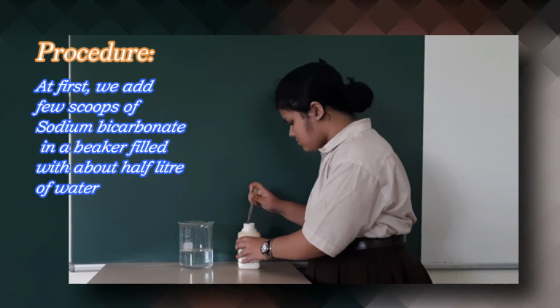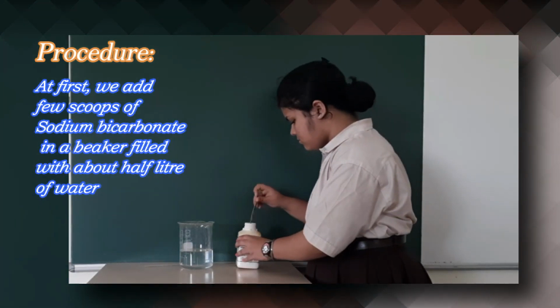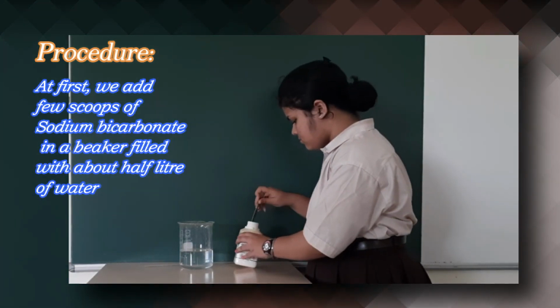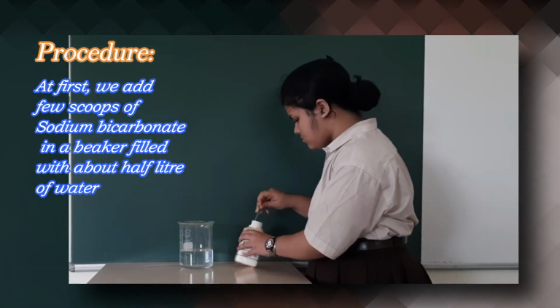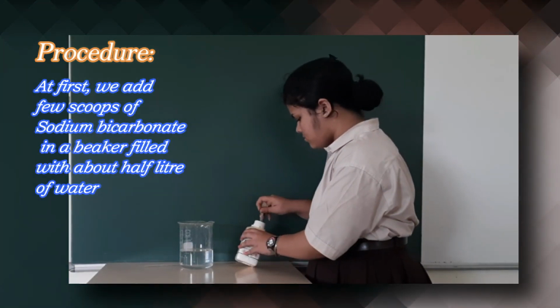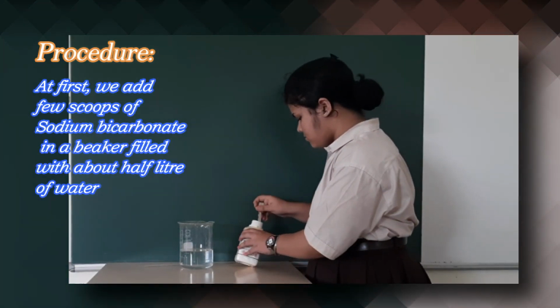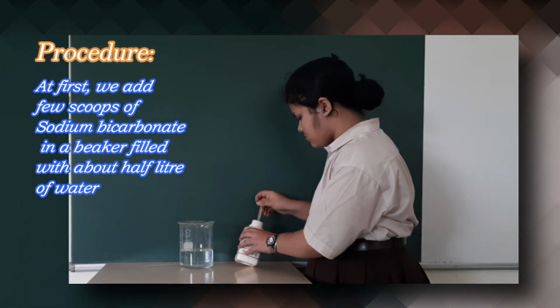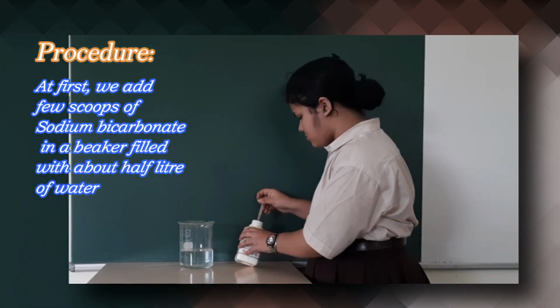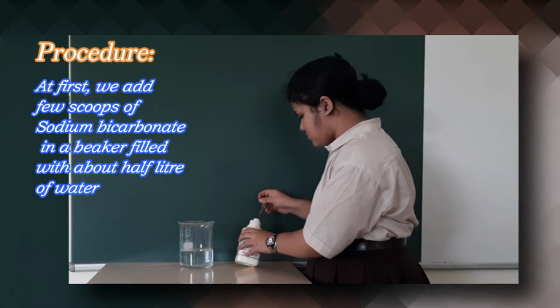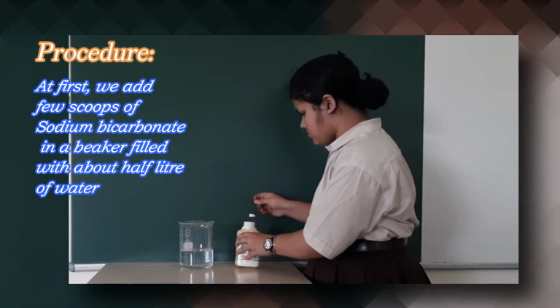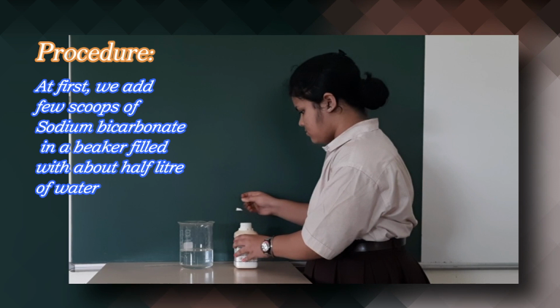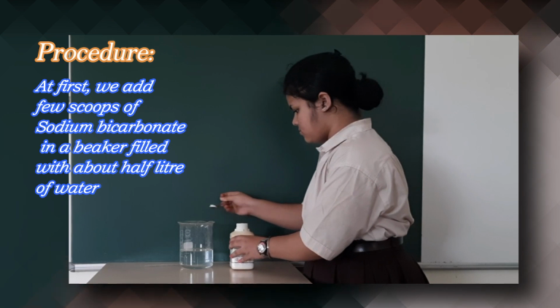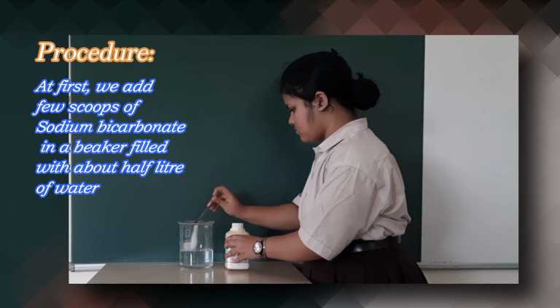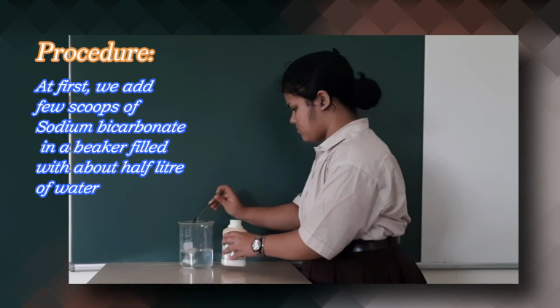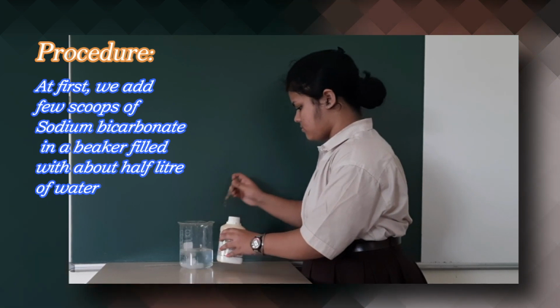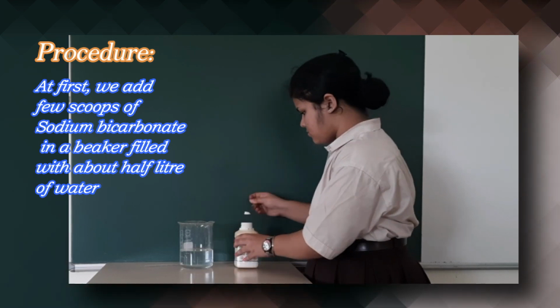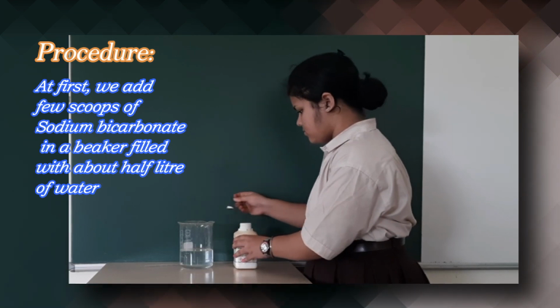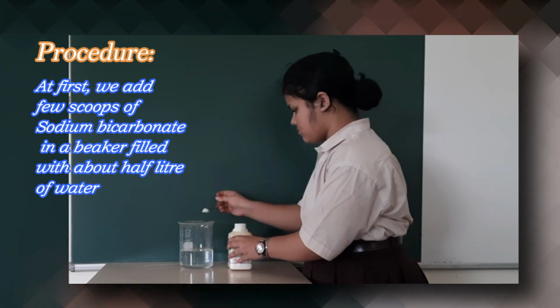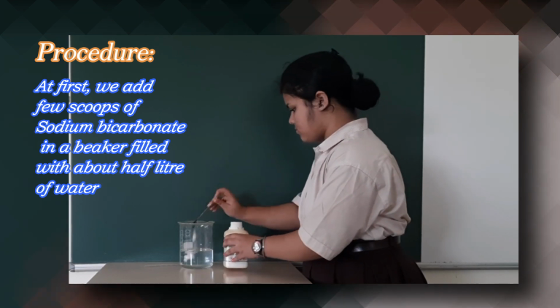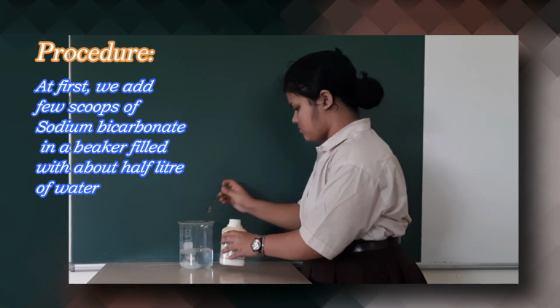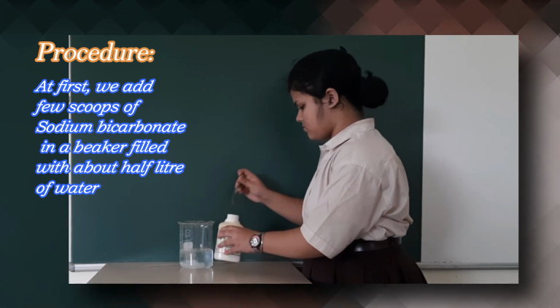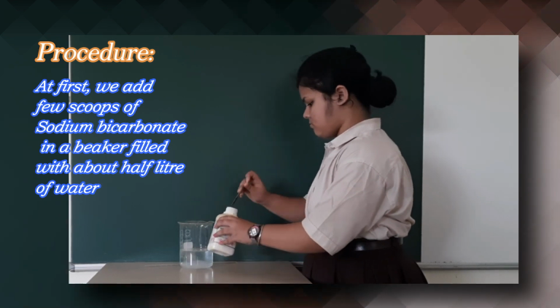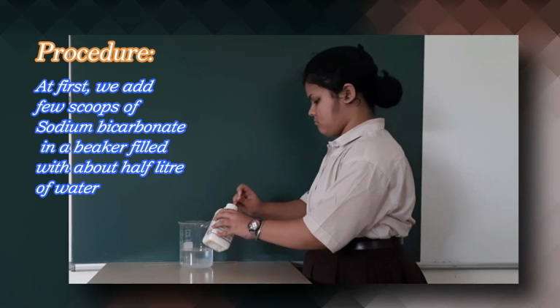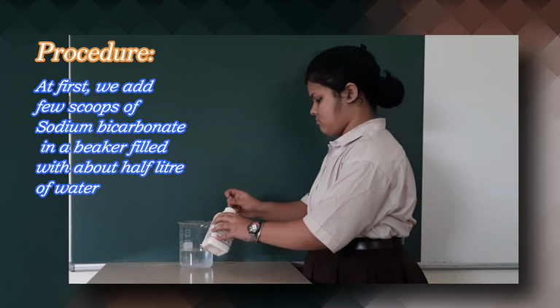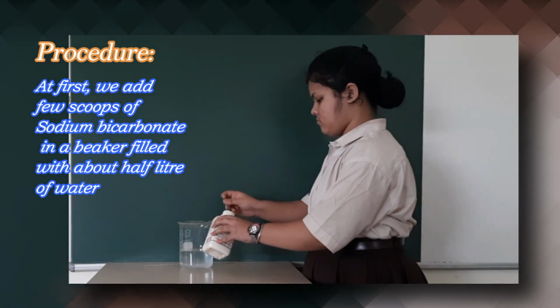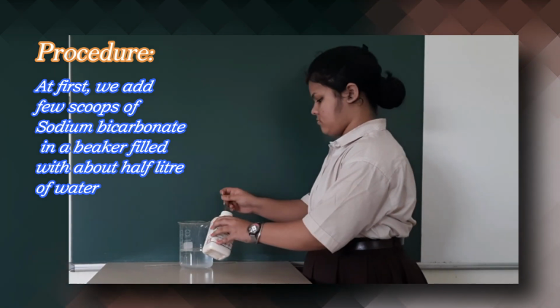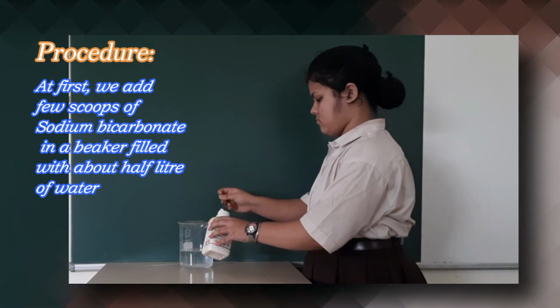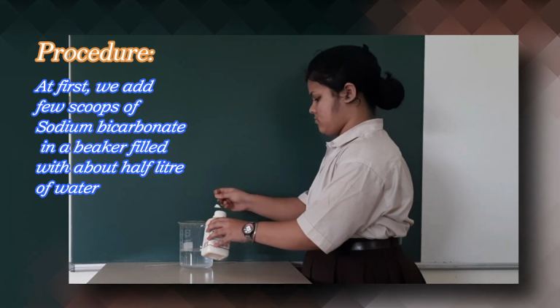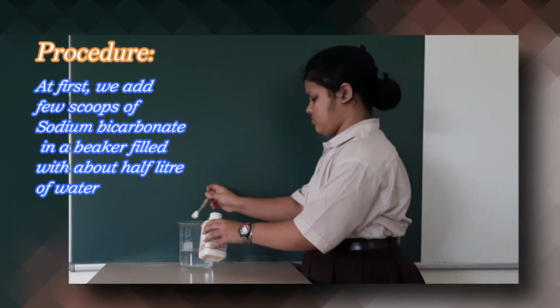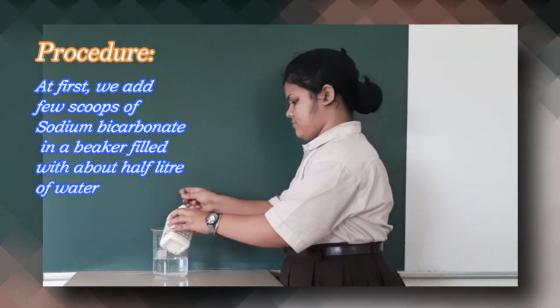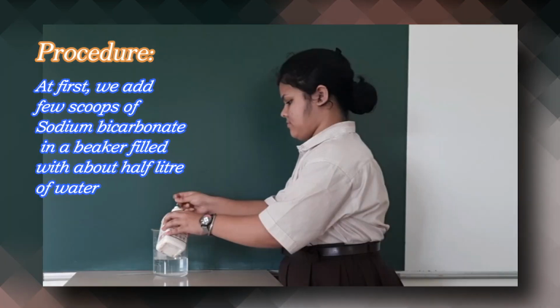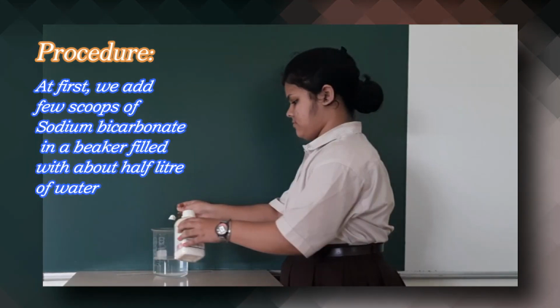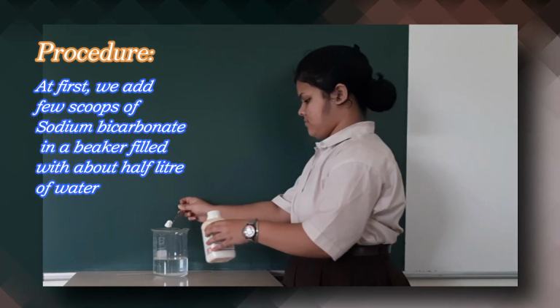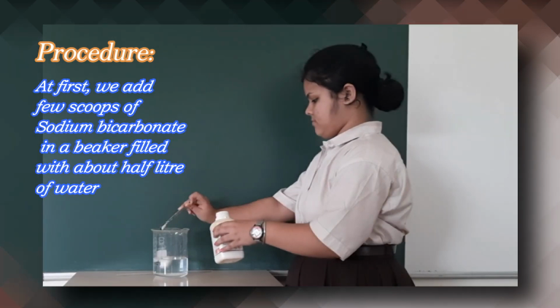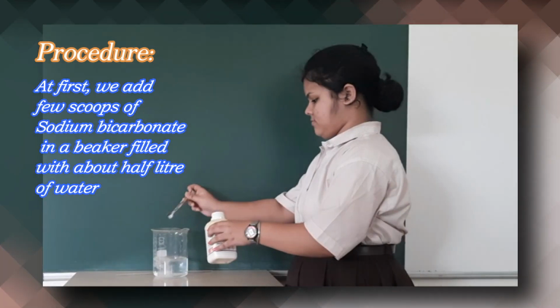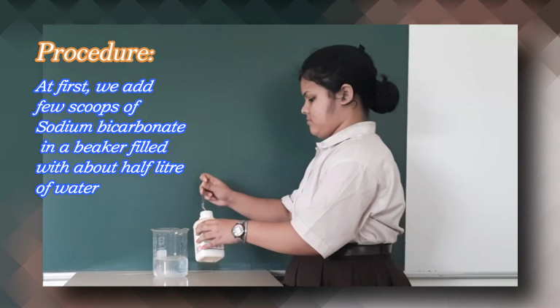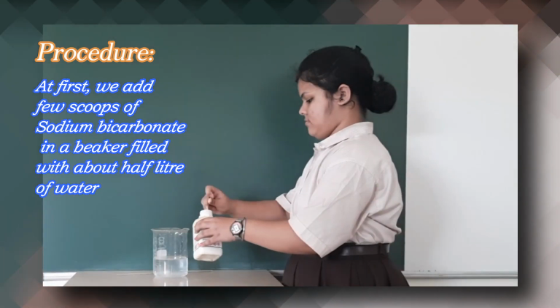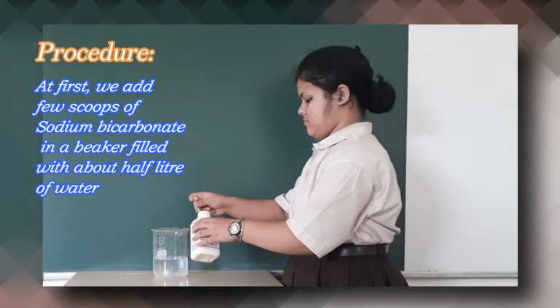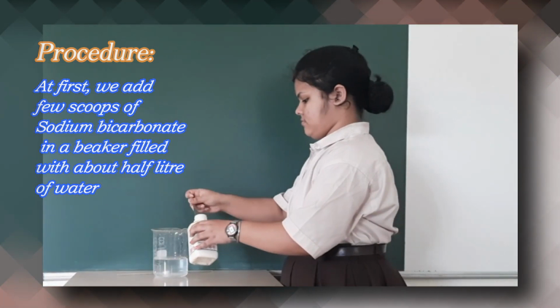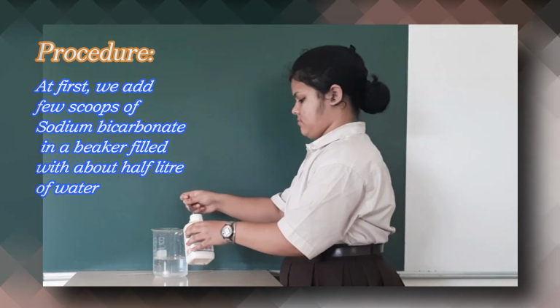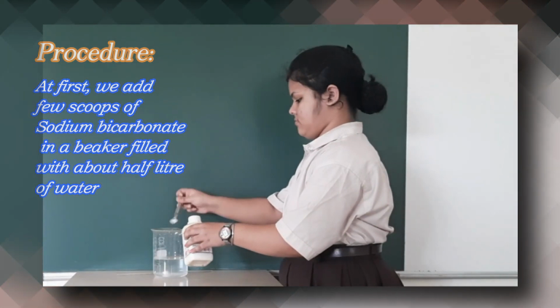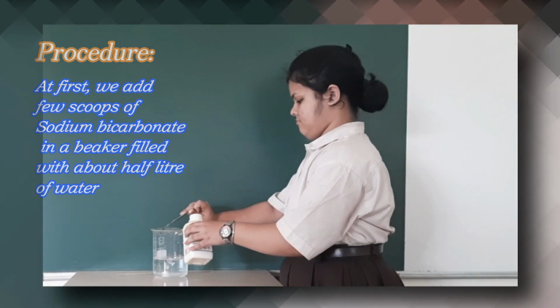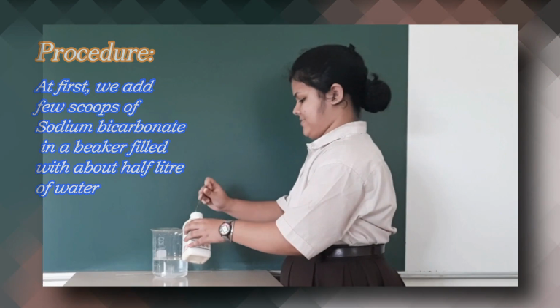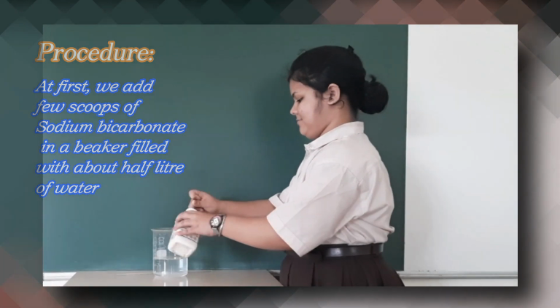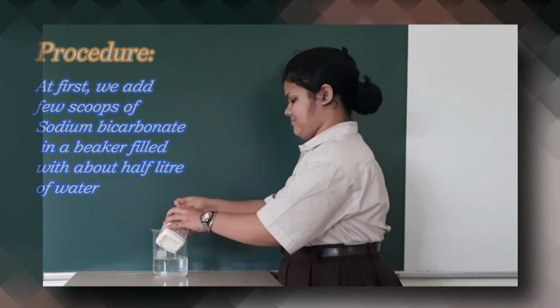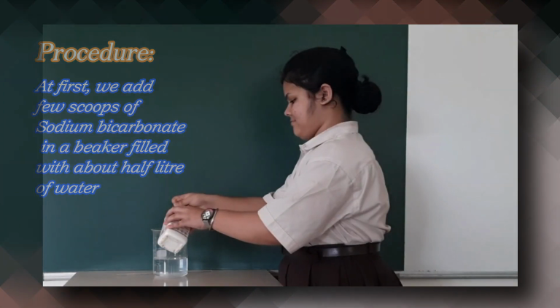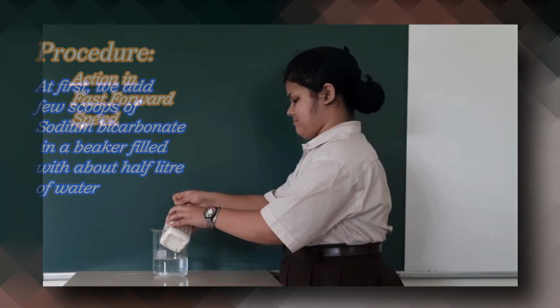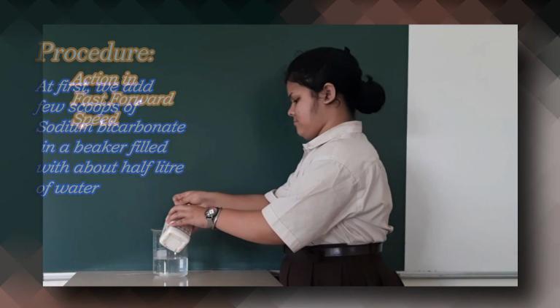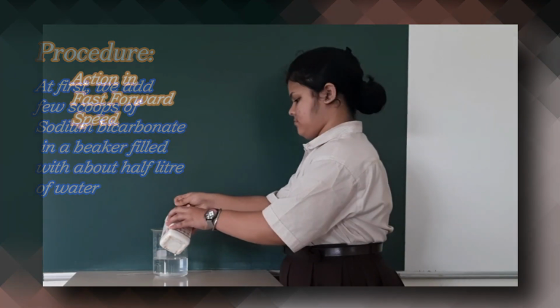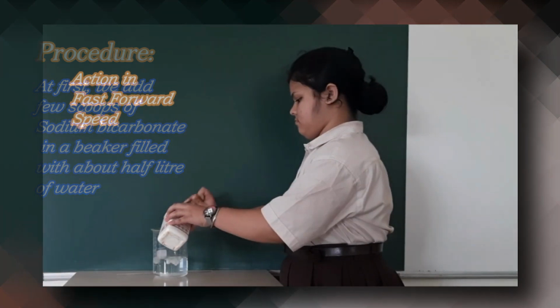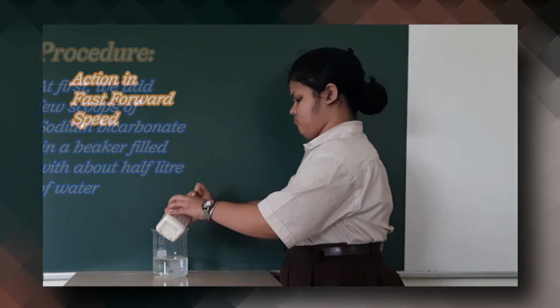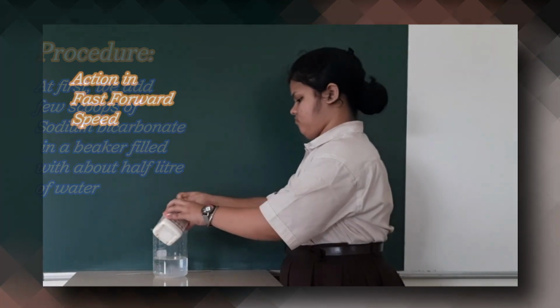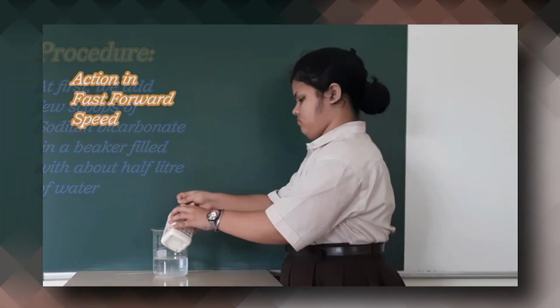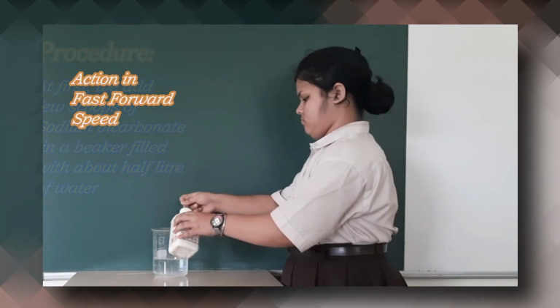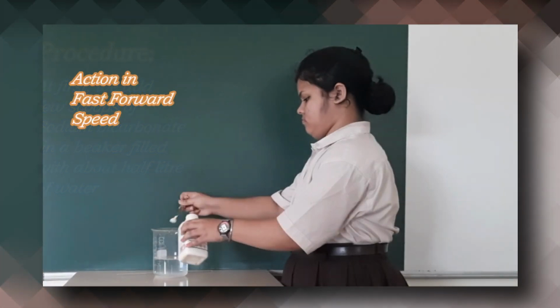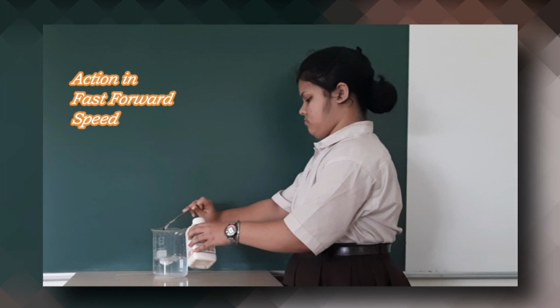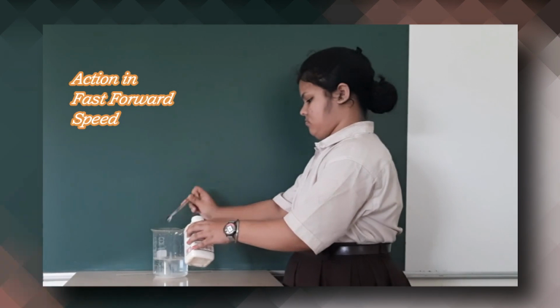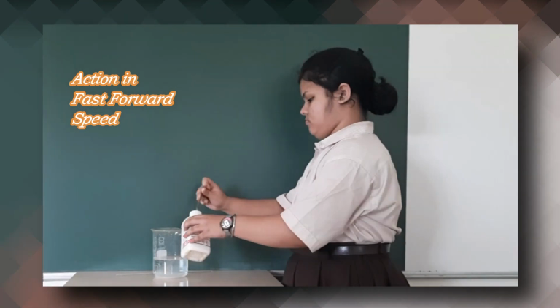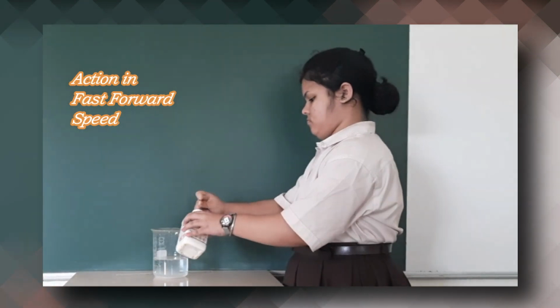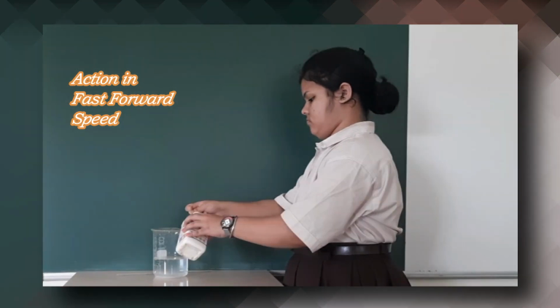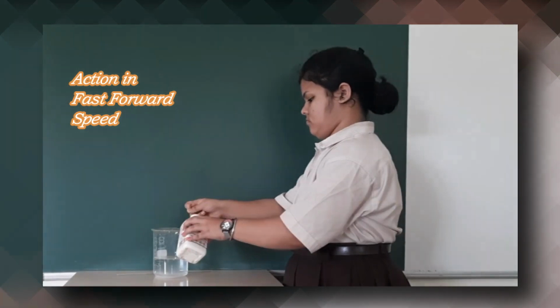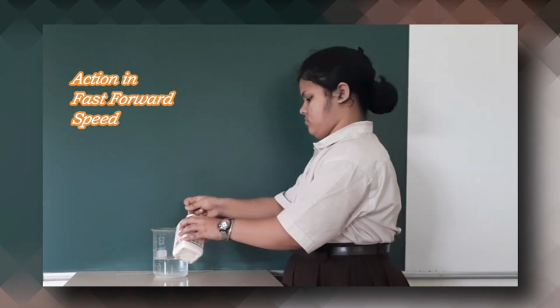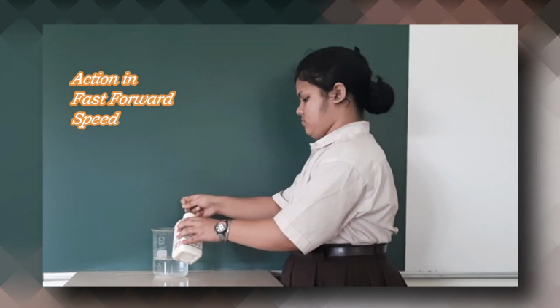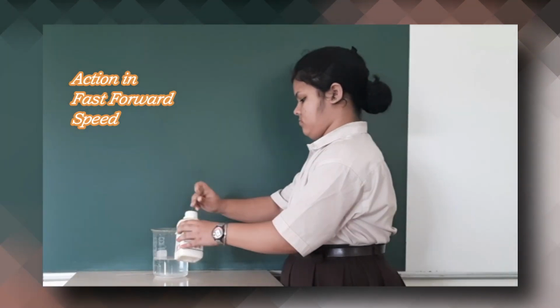add a few scoops of sodium bicarbonate in a beaker filled with about half a litre of water.